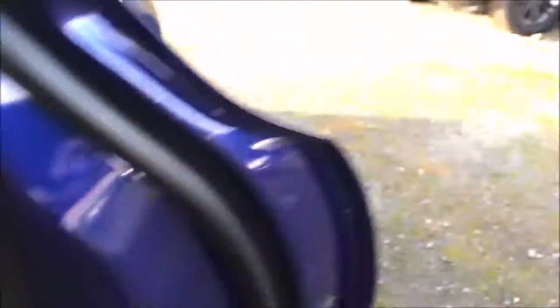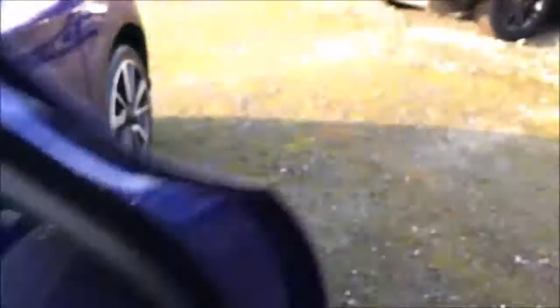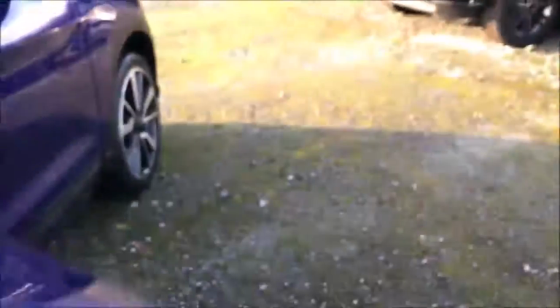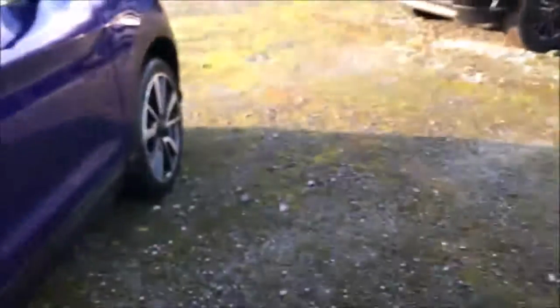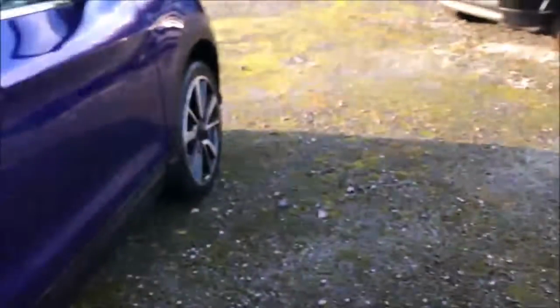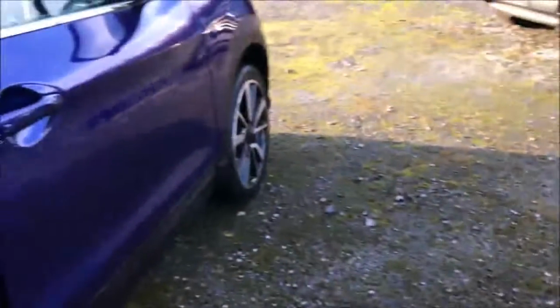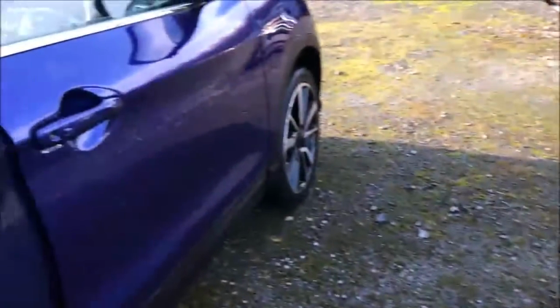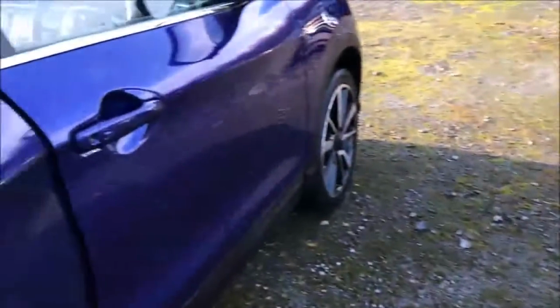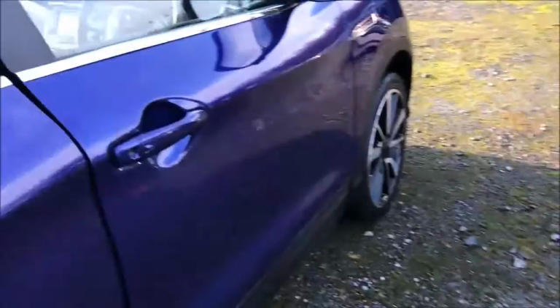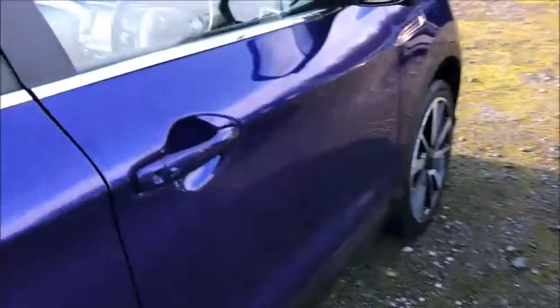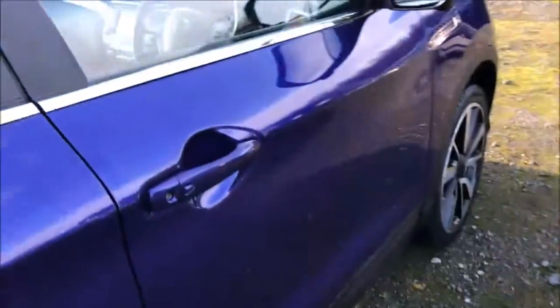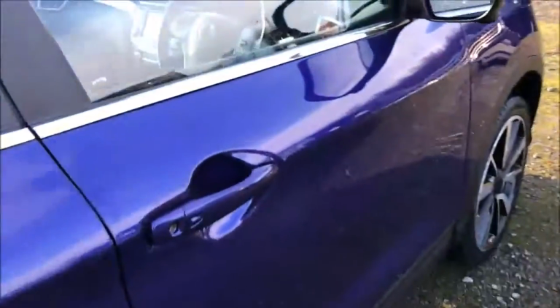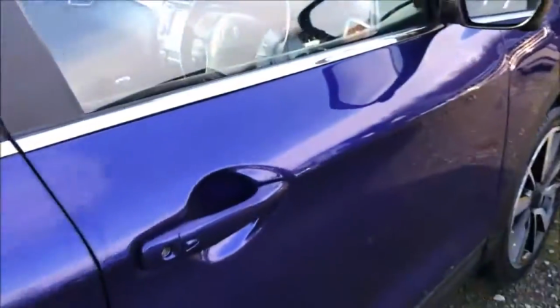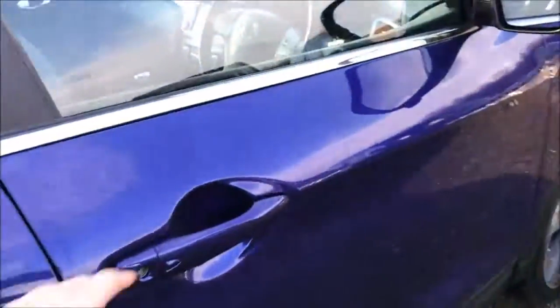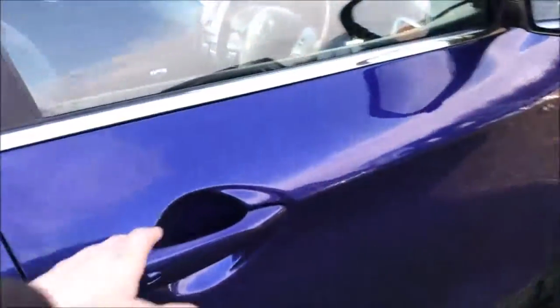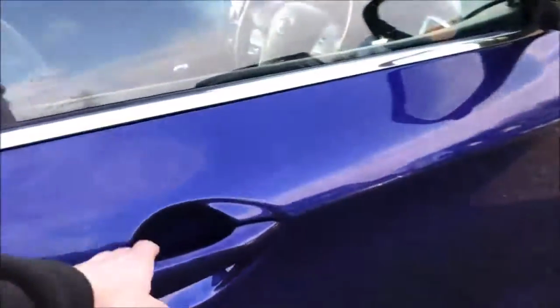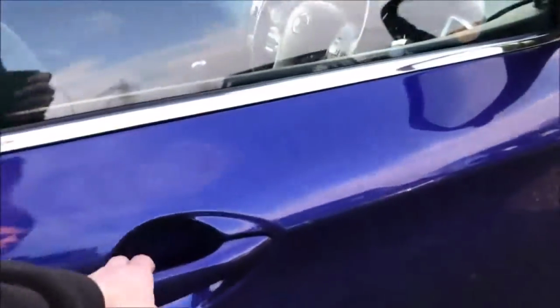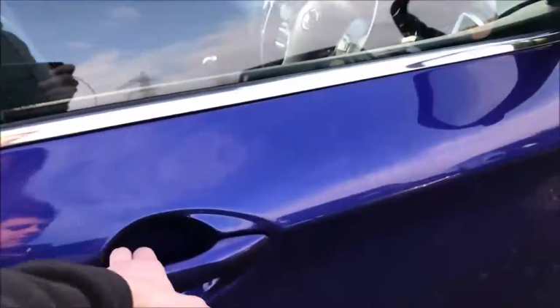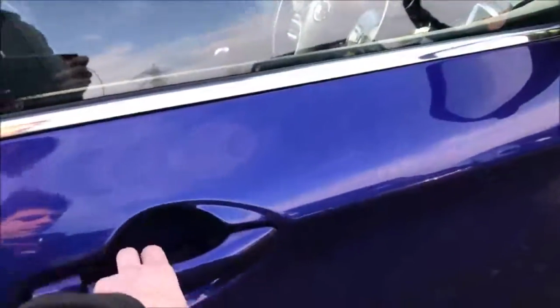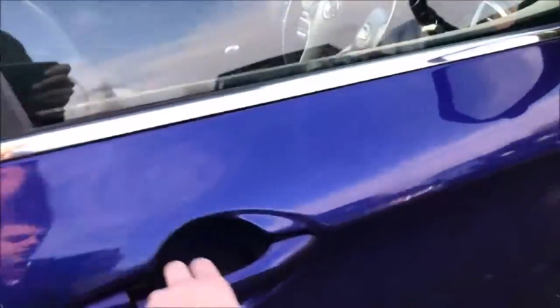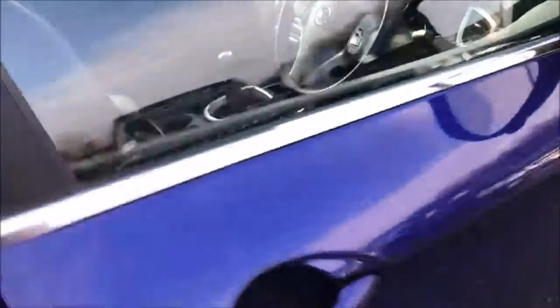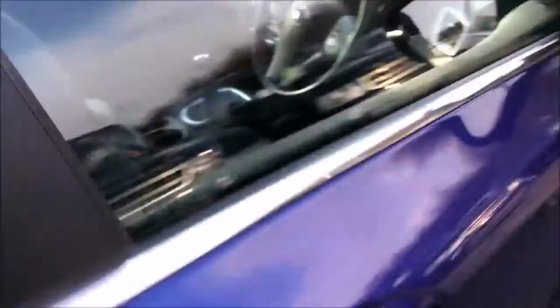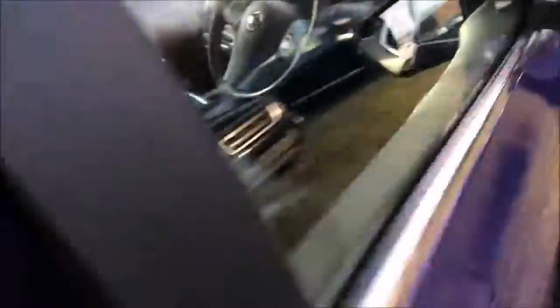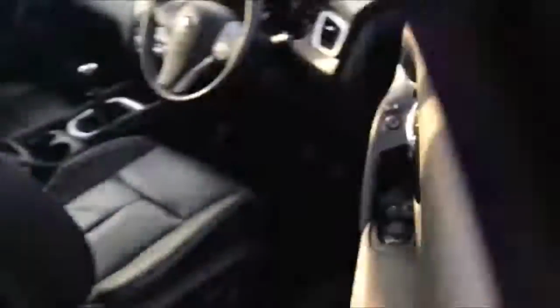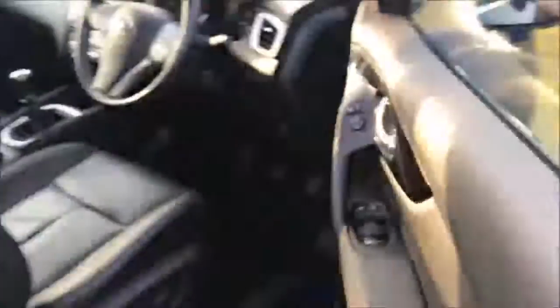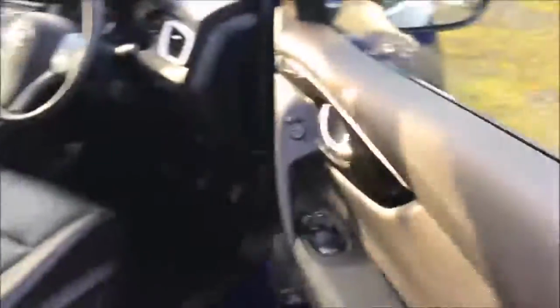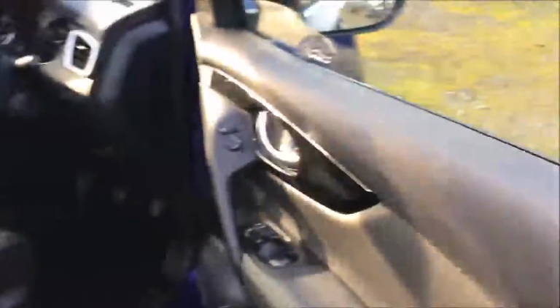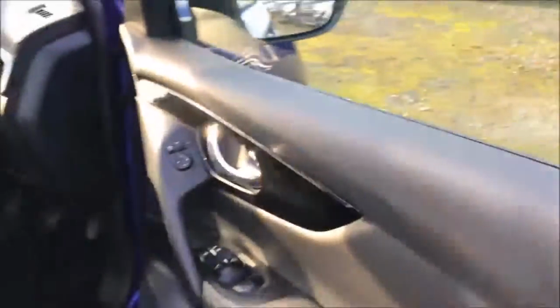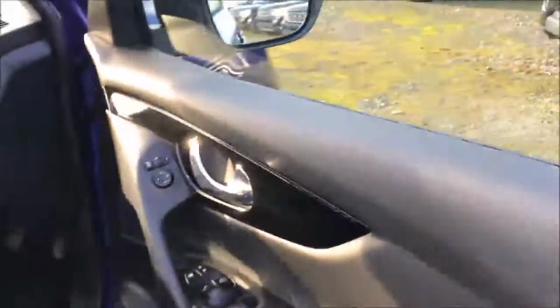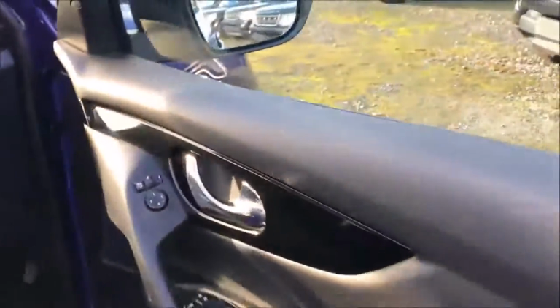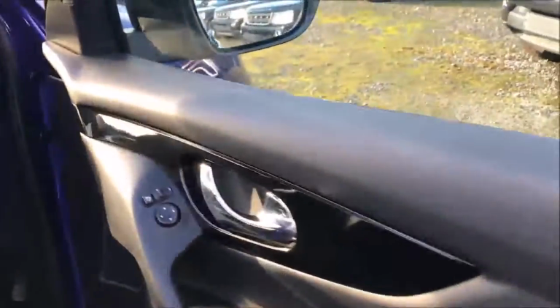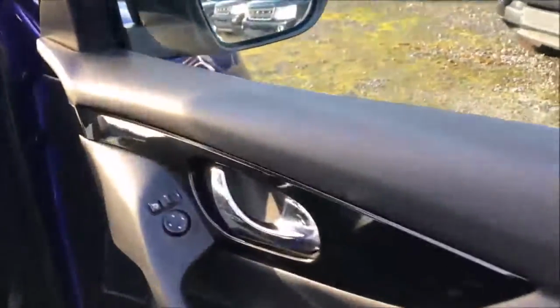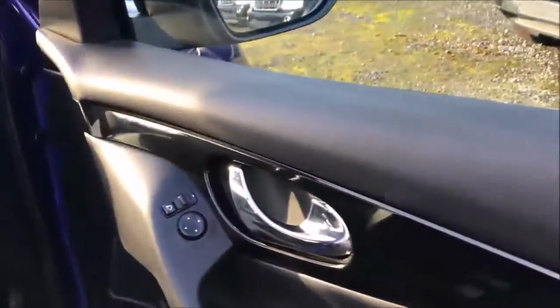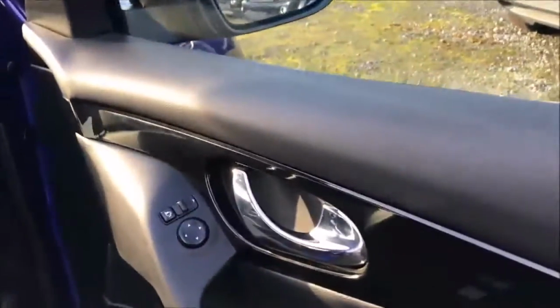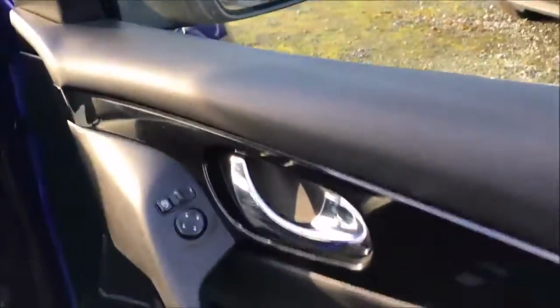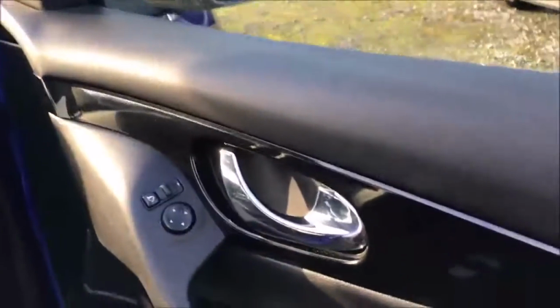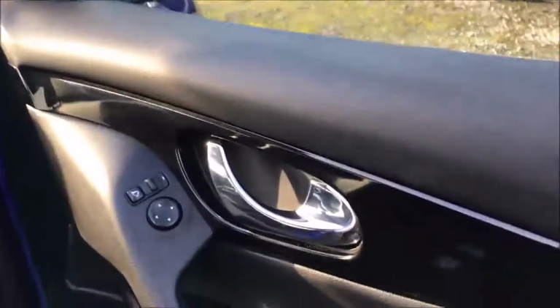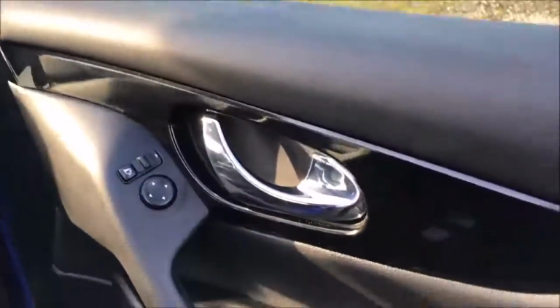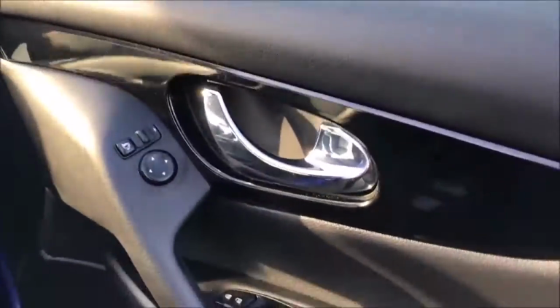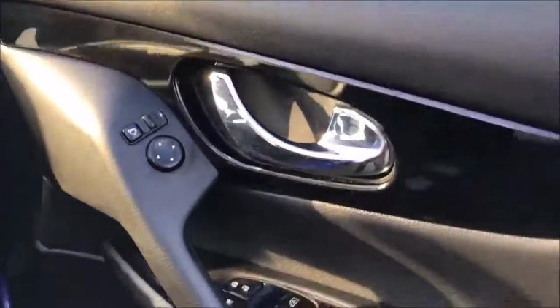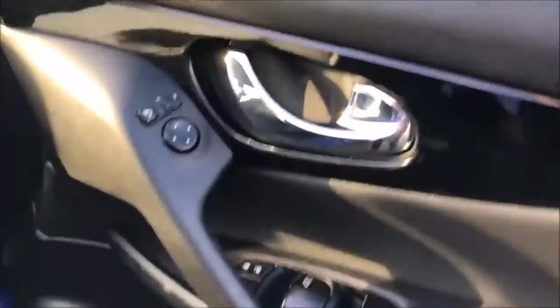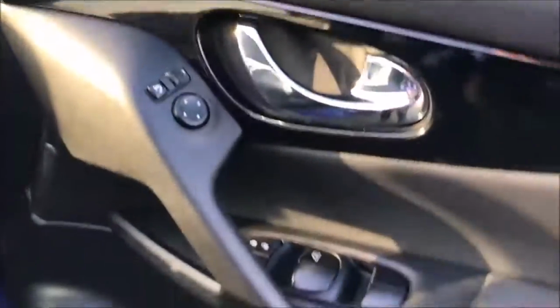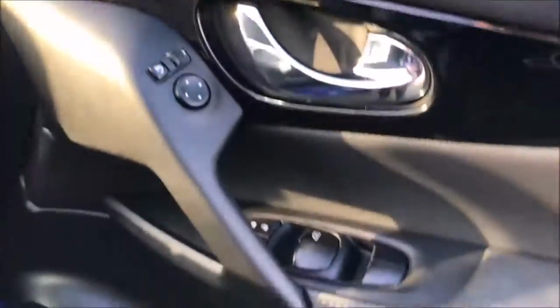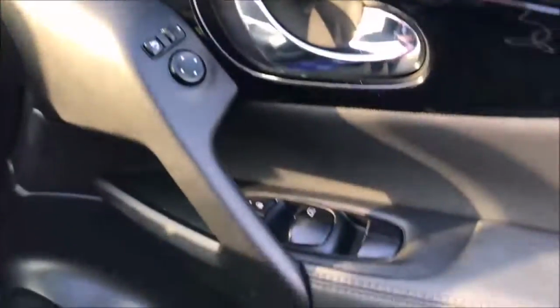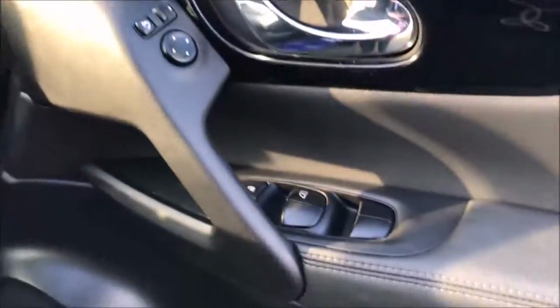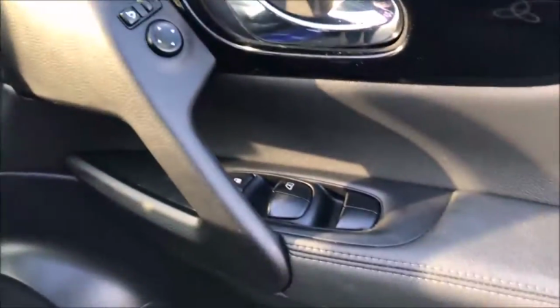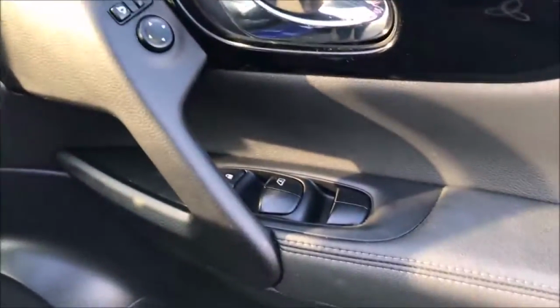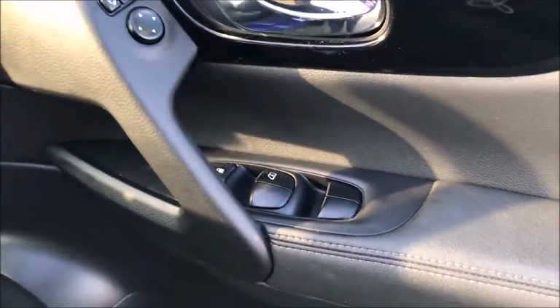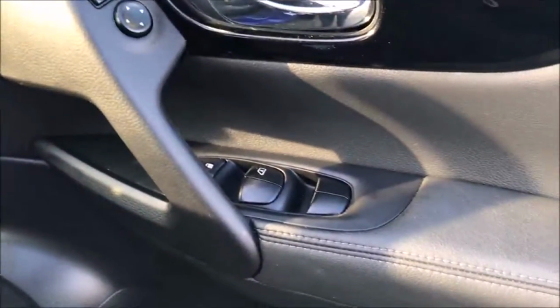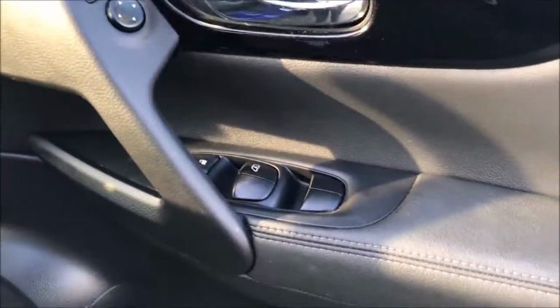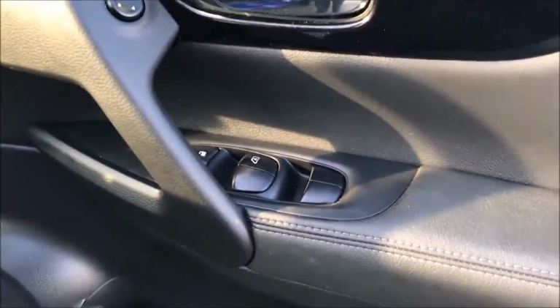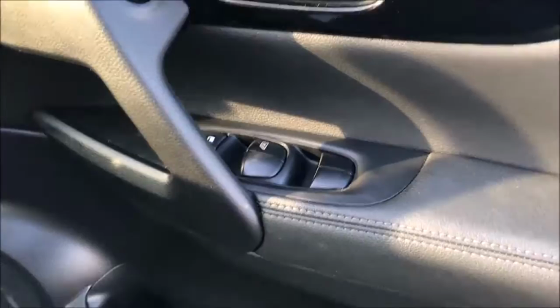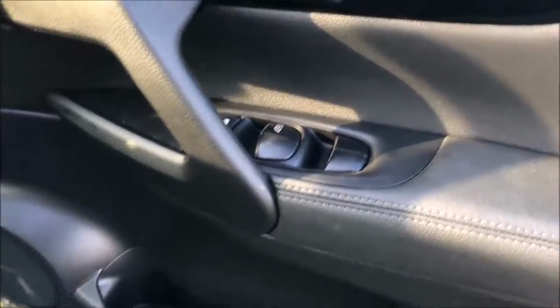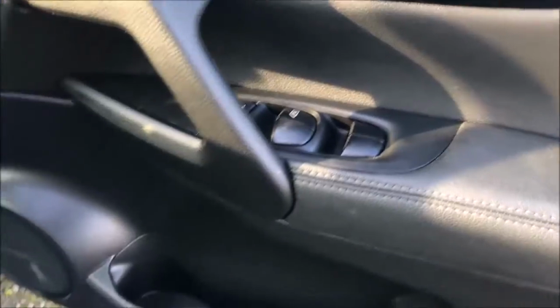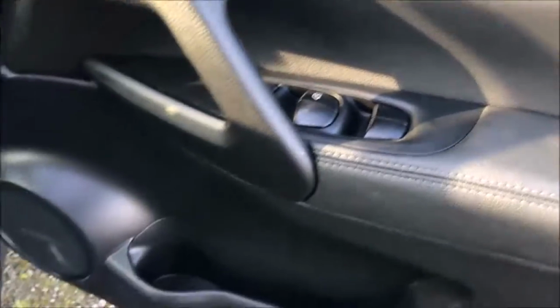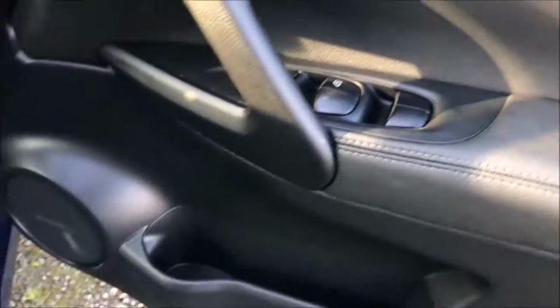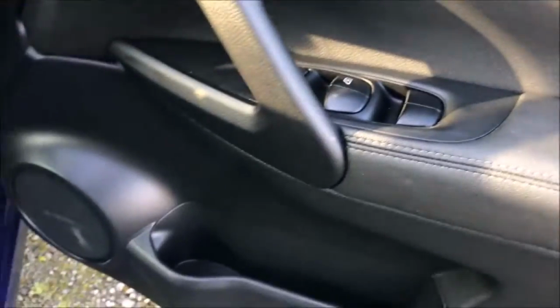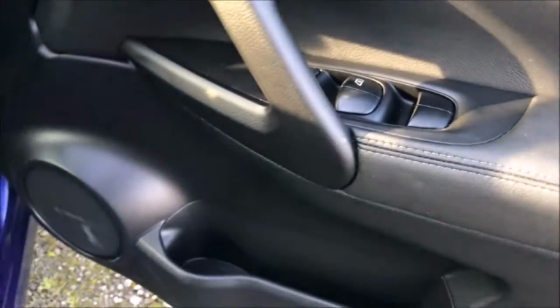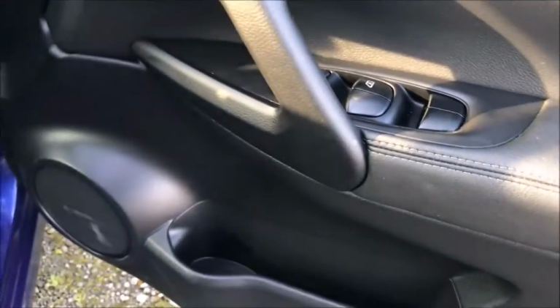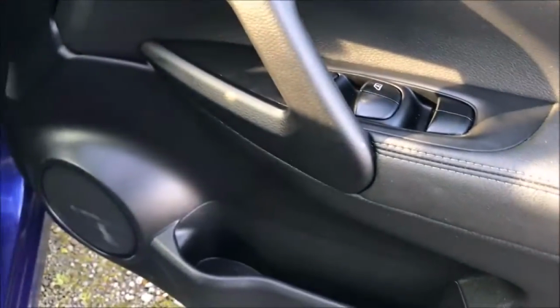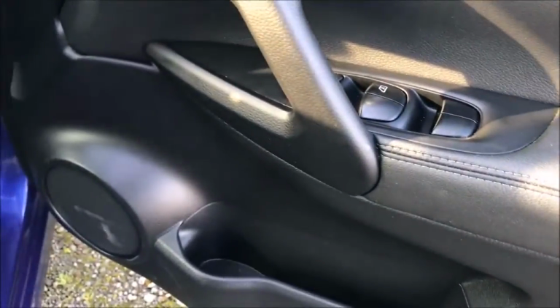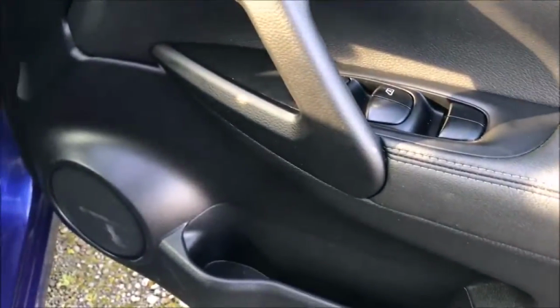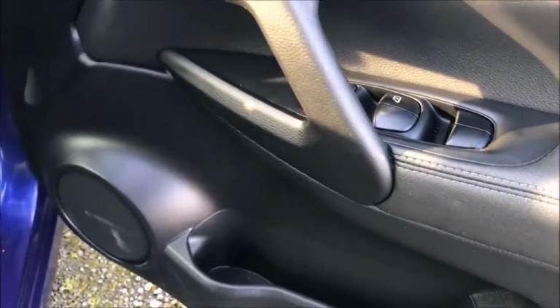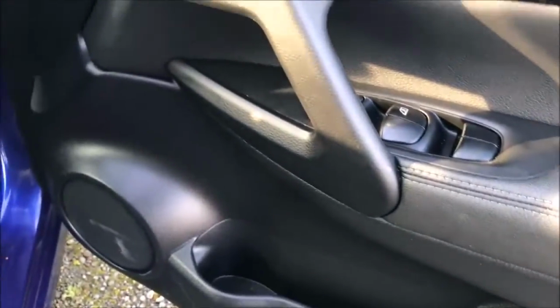Closing up the rear door and opening up the front, you'll once again see the chrome finished door handles, electric windows throughout and stereo speakers.